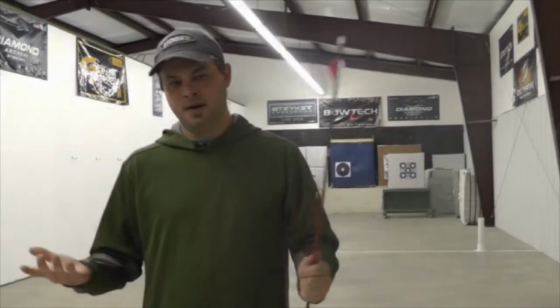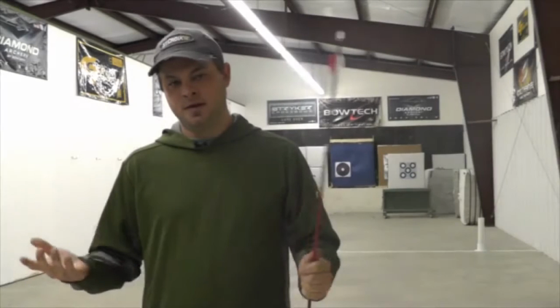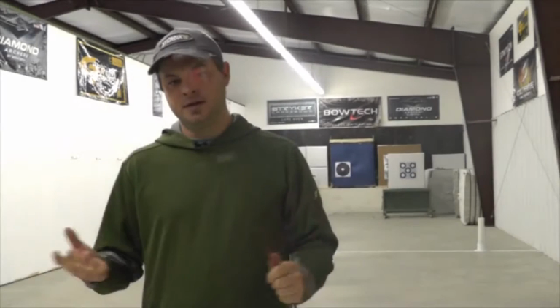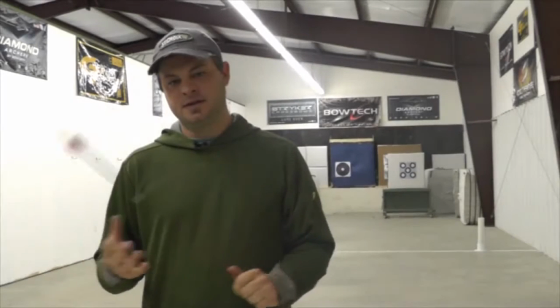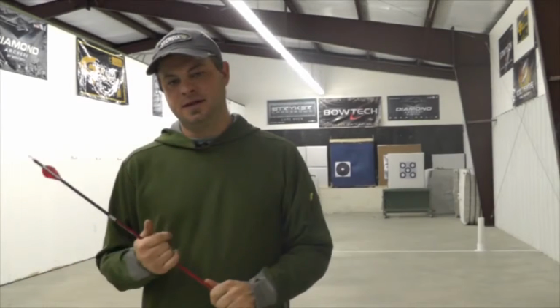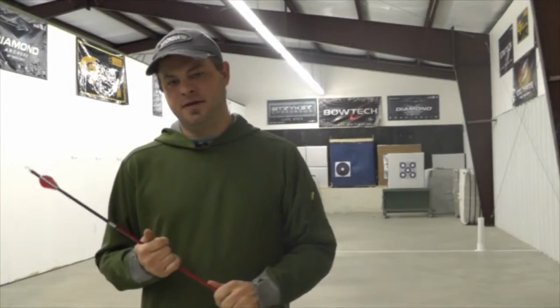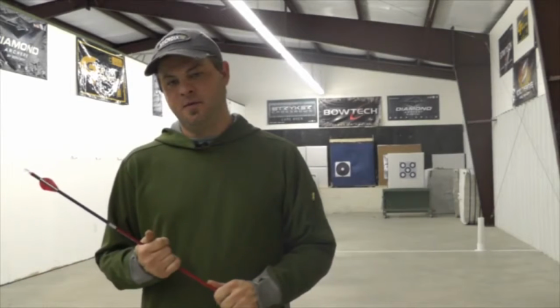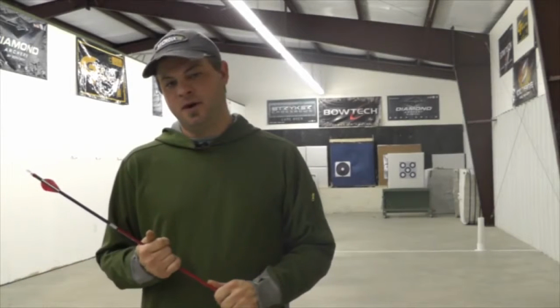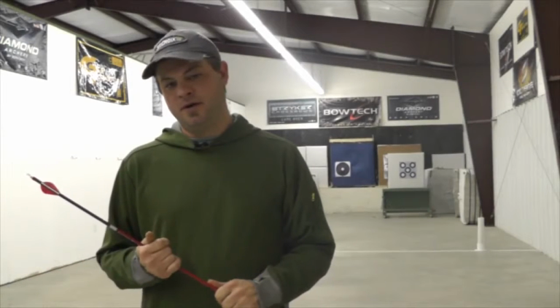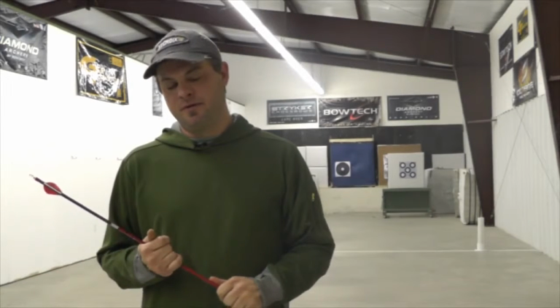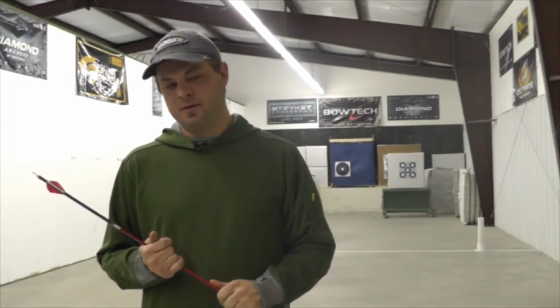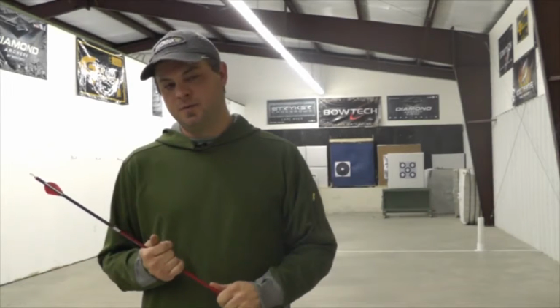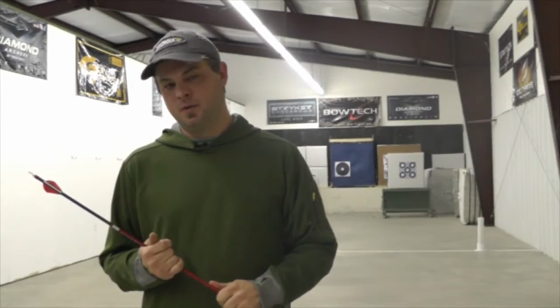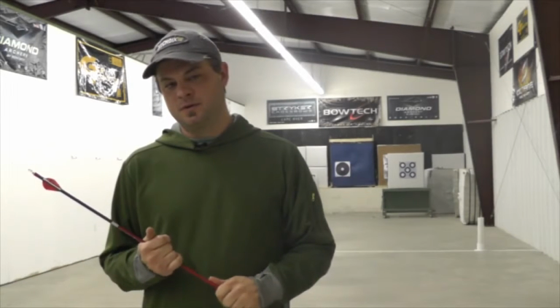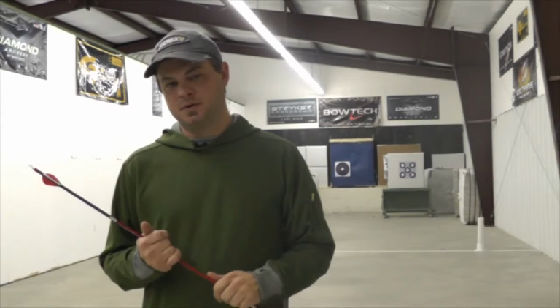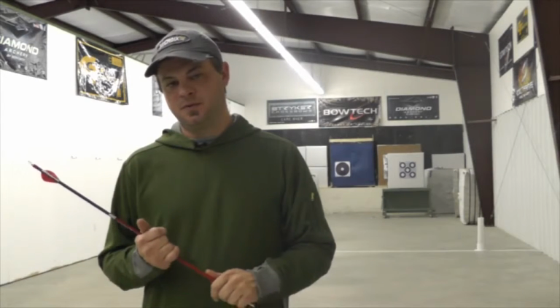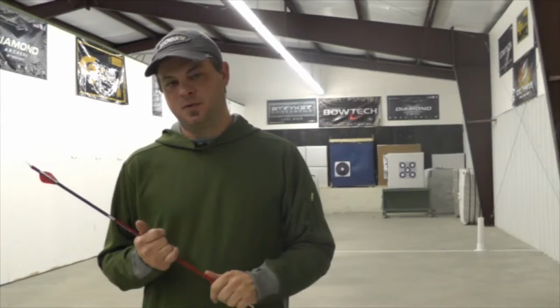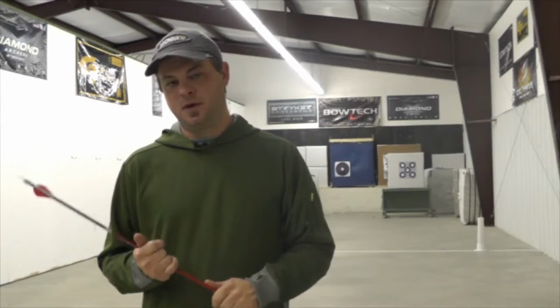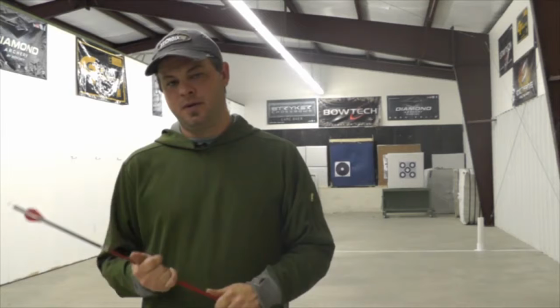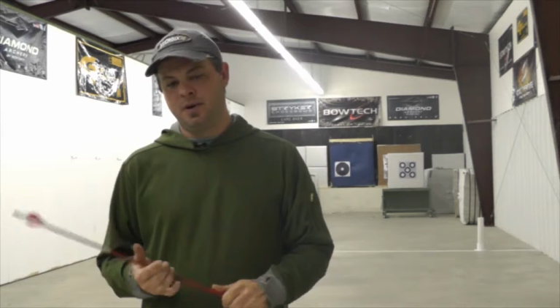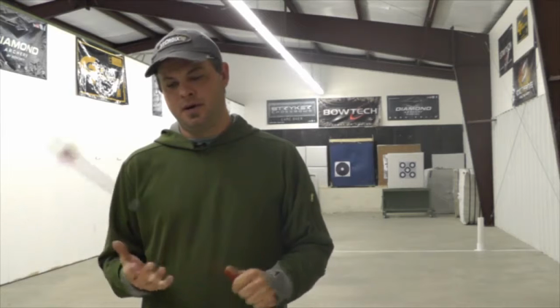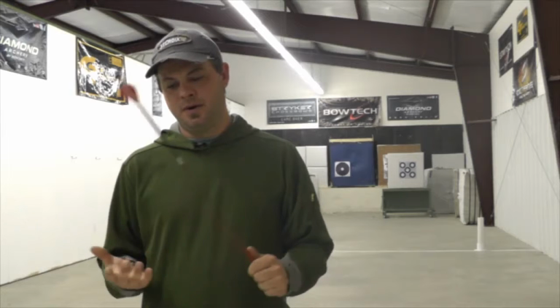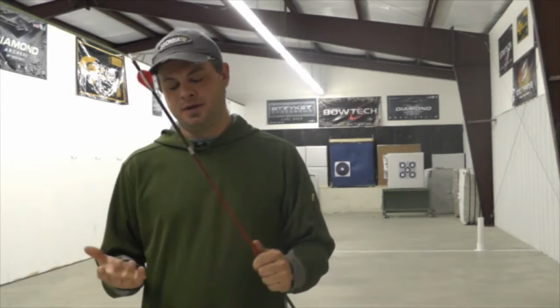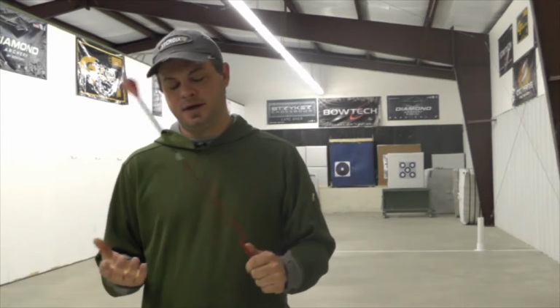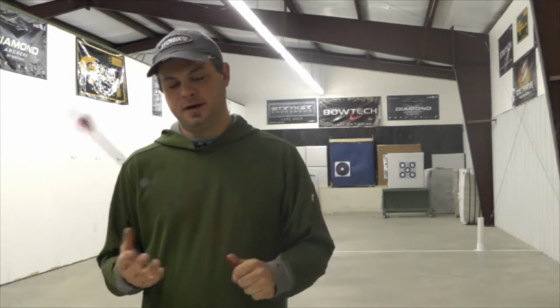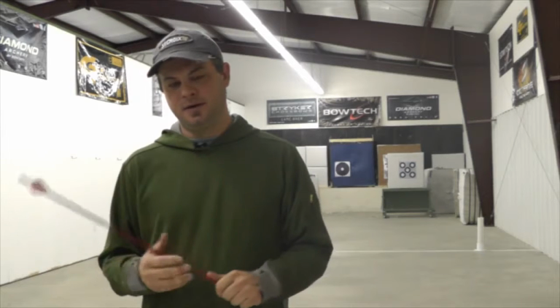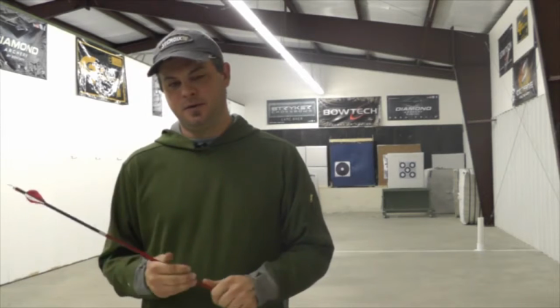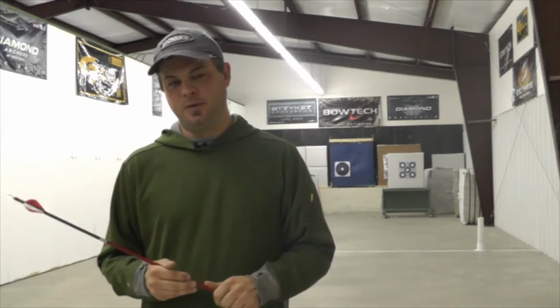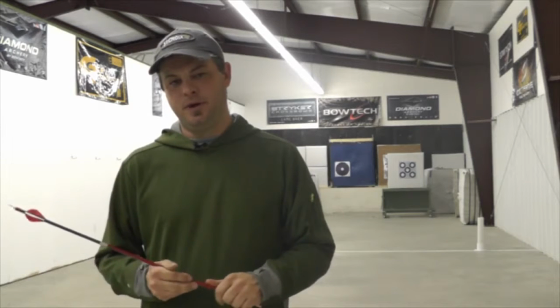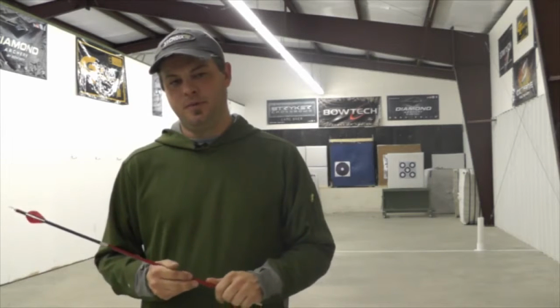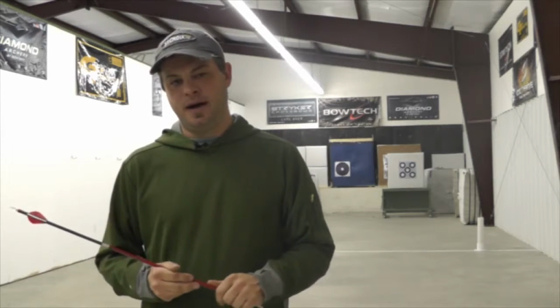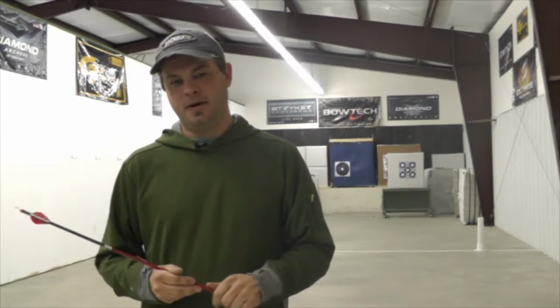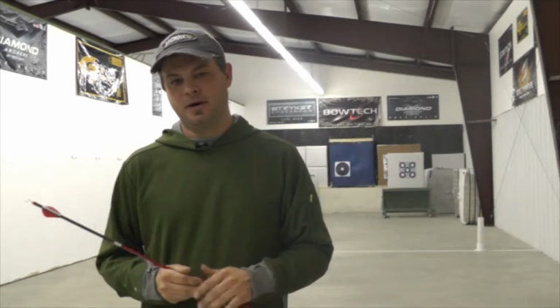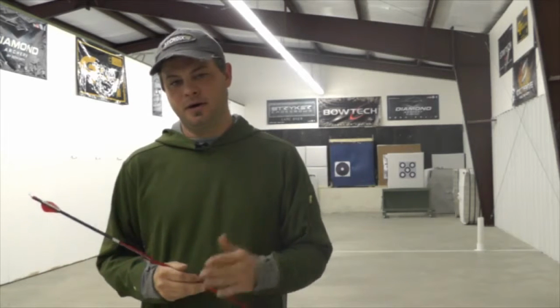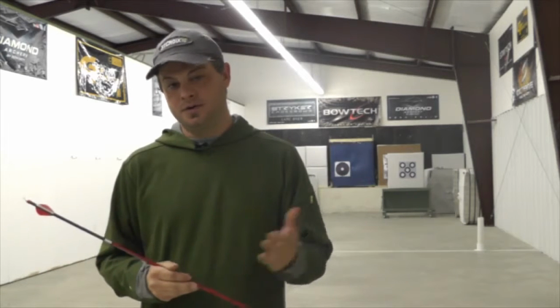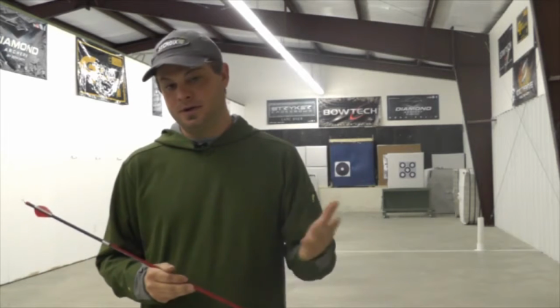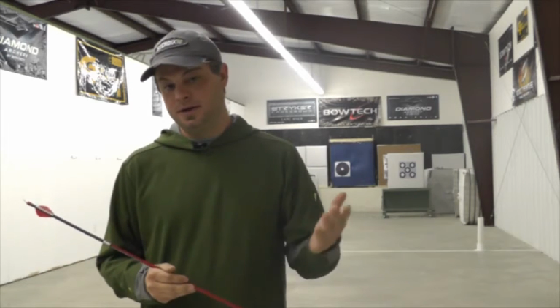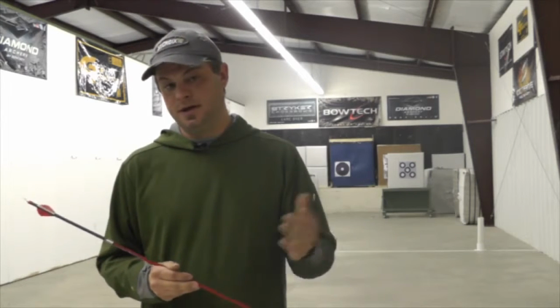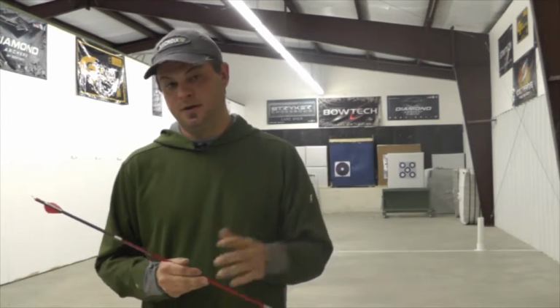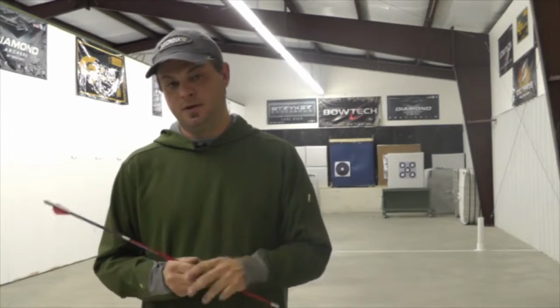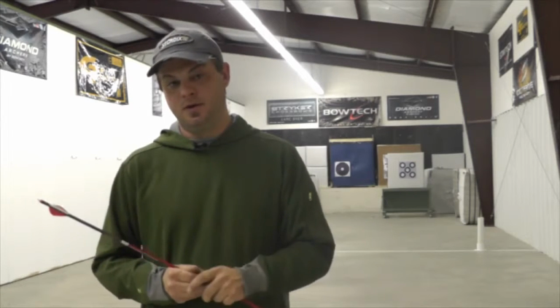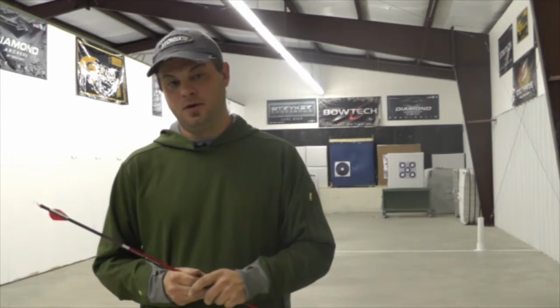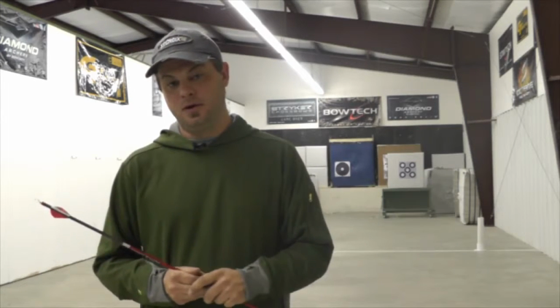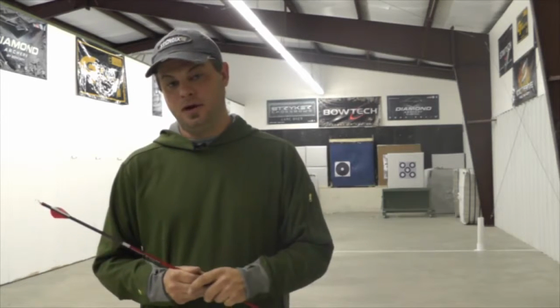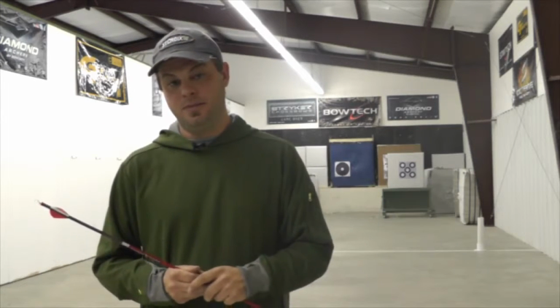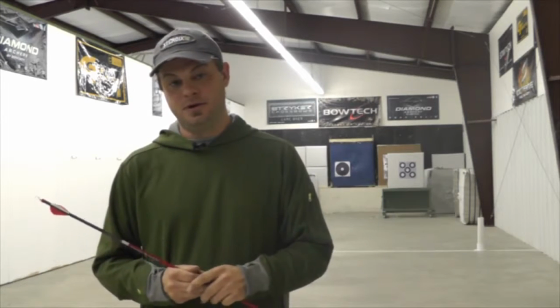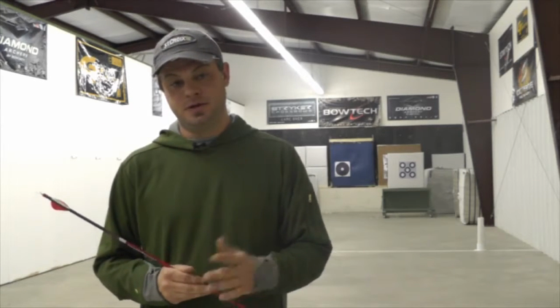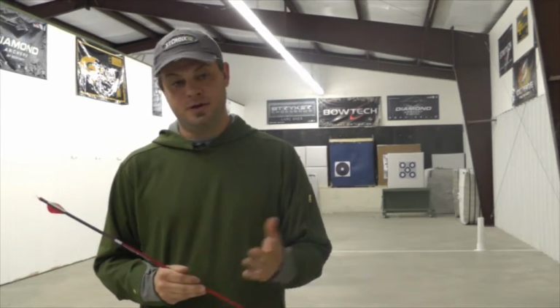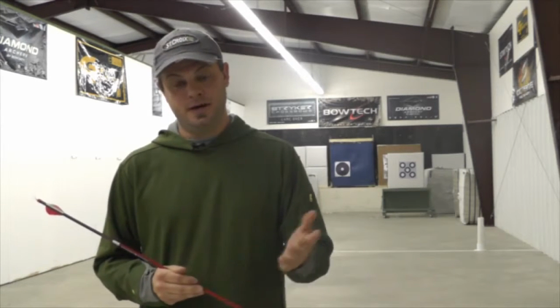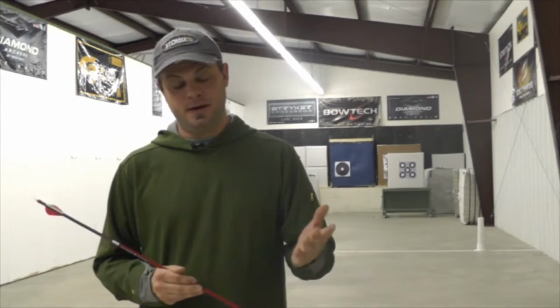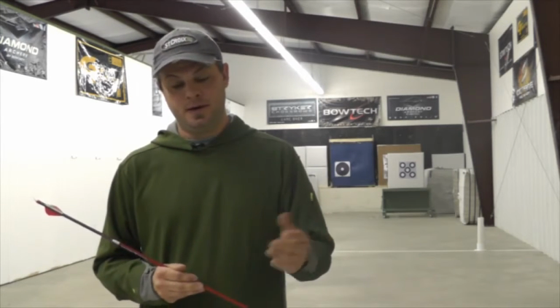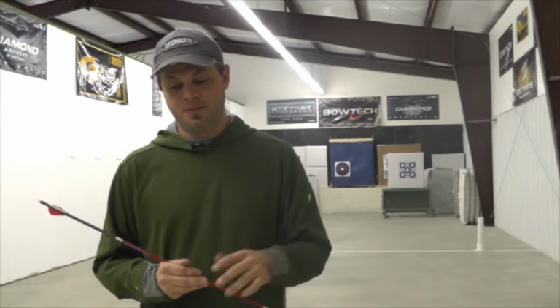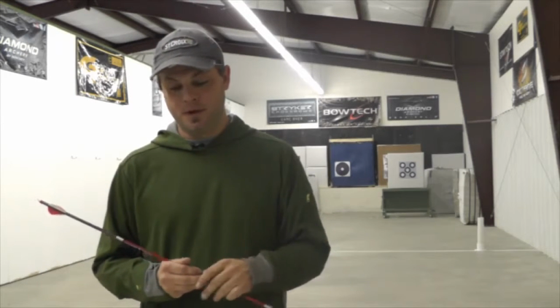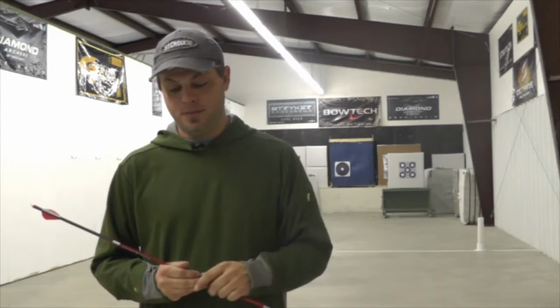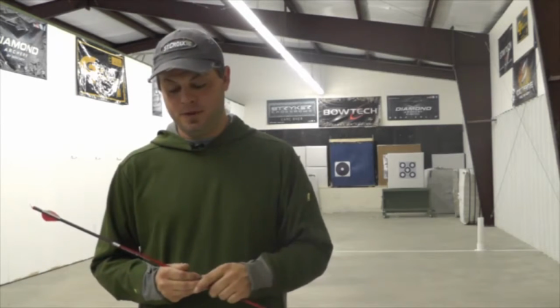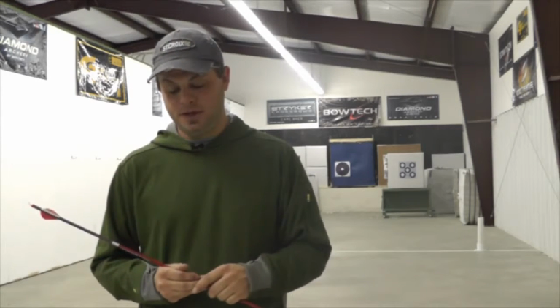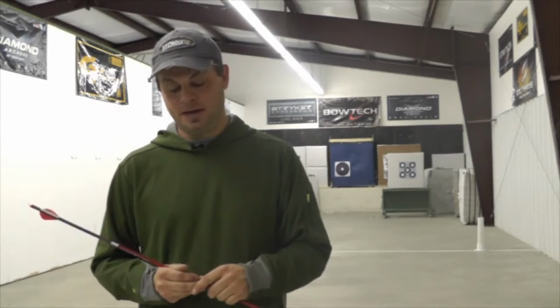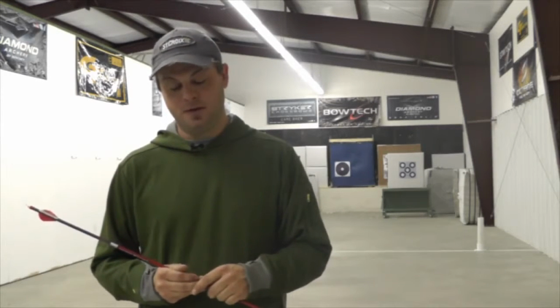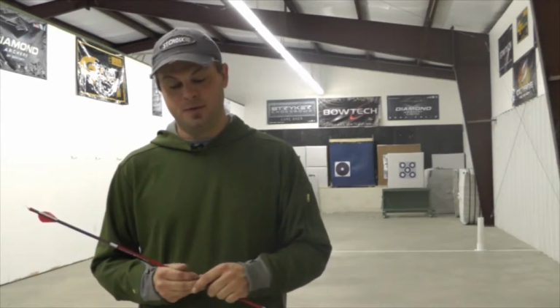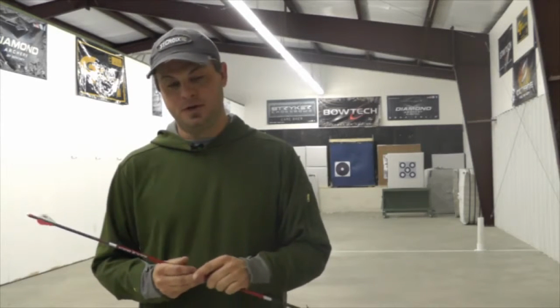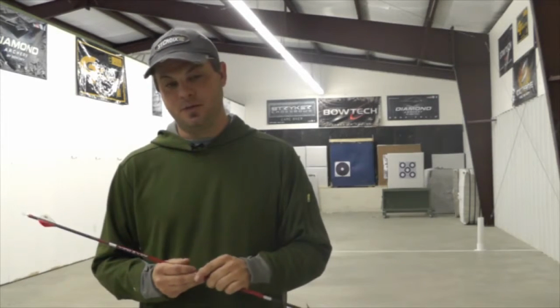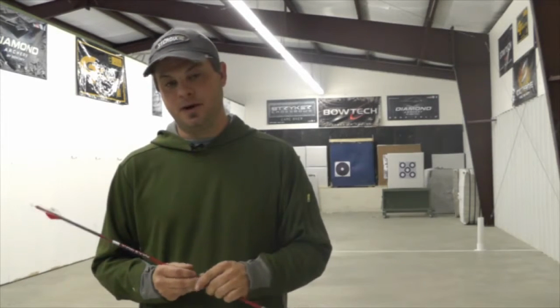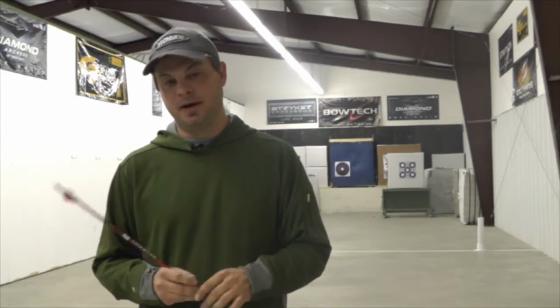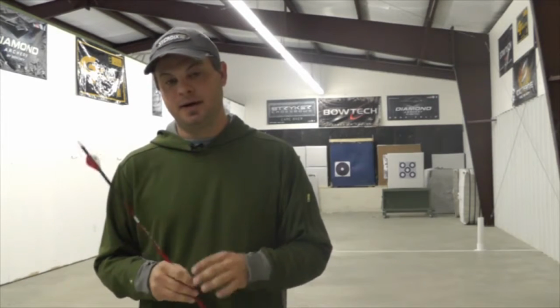This is David White from the Sportsman's Emporium. I'm going to talk a little bit about closing the deal on a mature deer, in particular a mature buck.